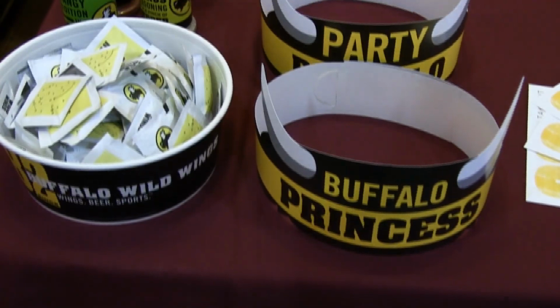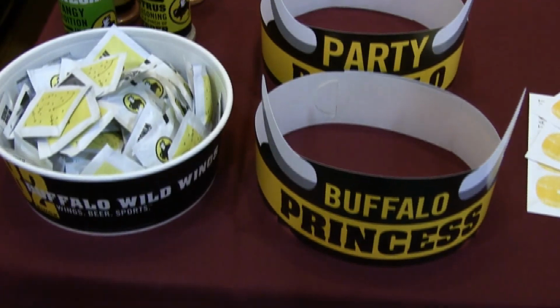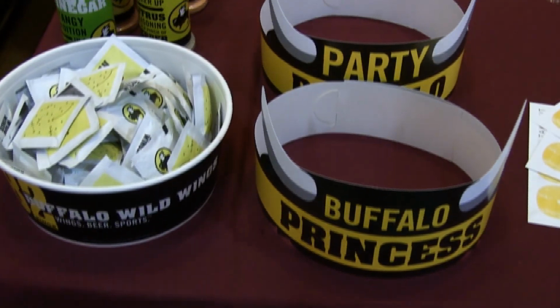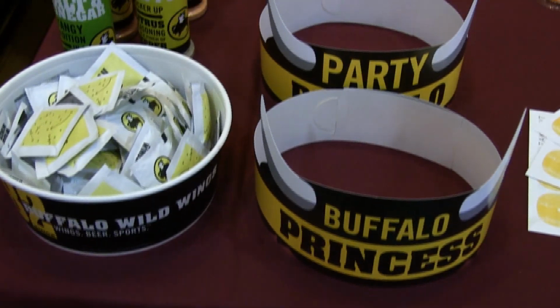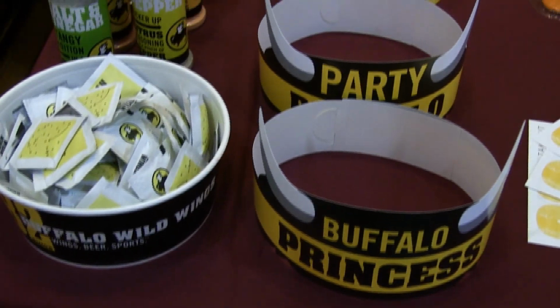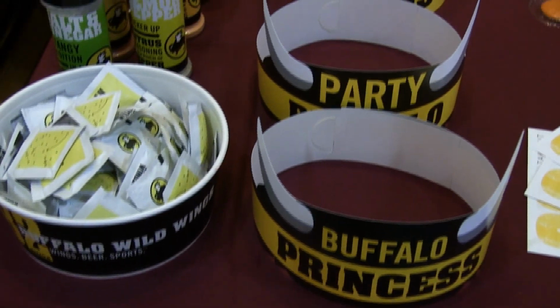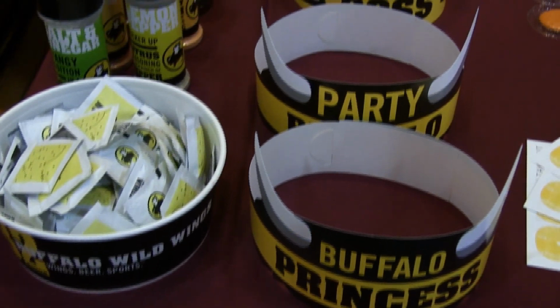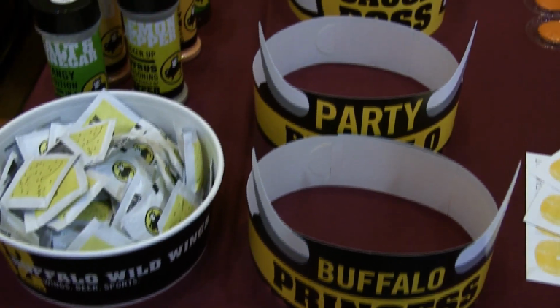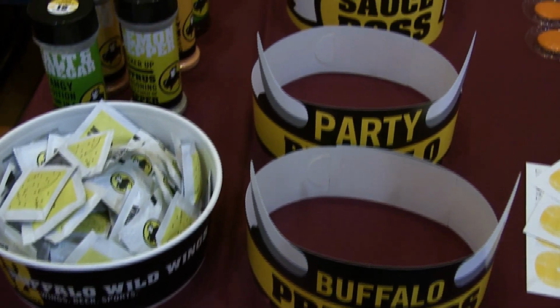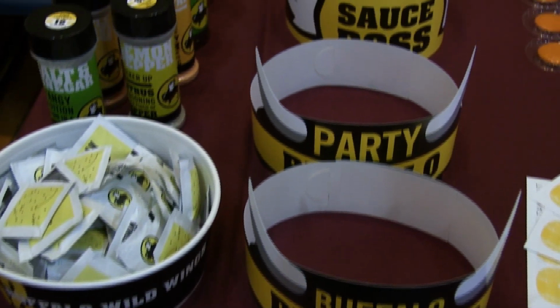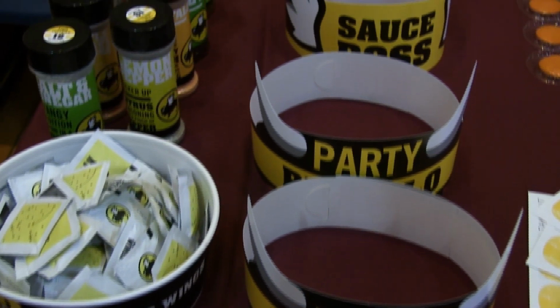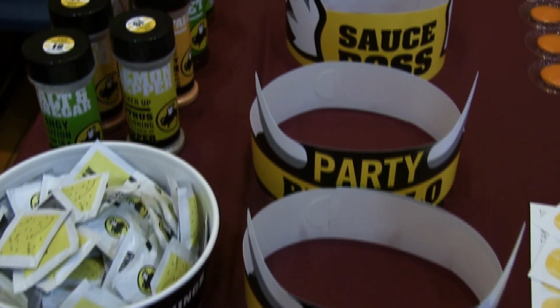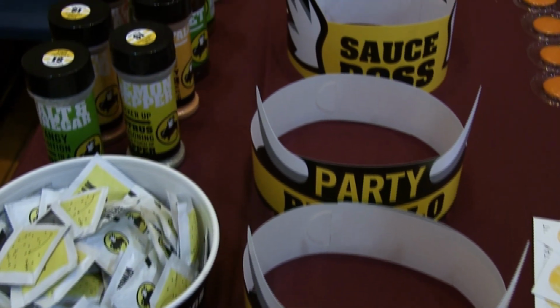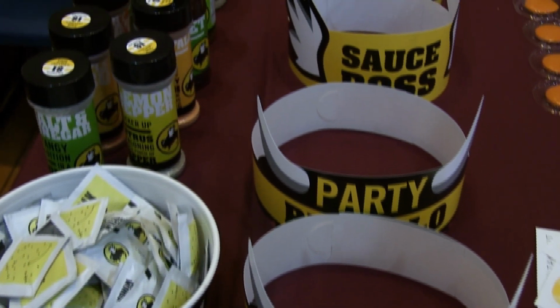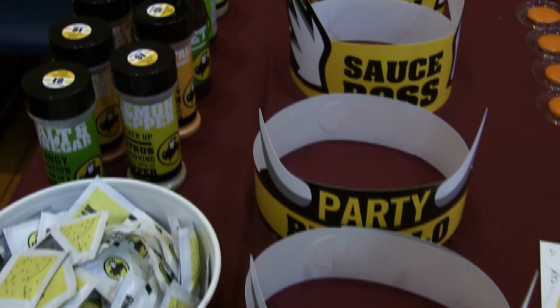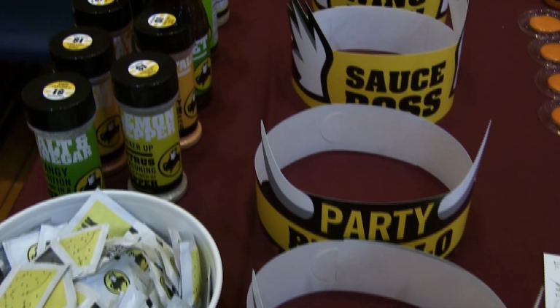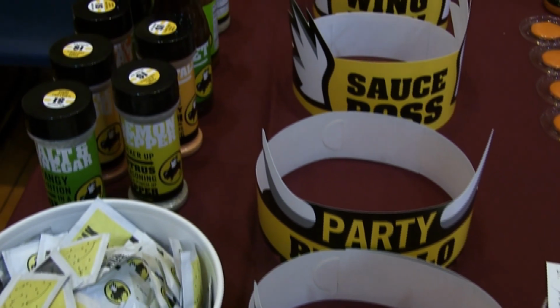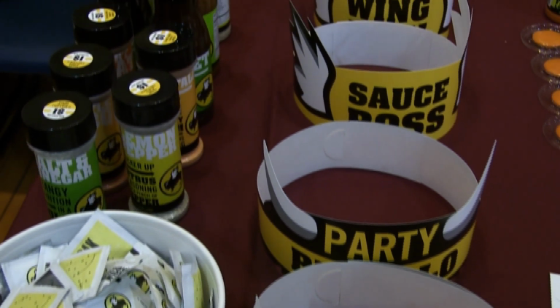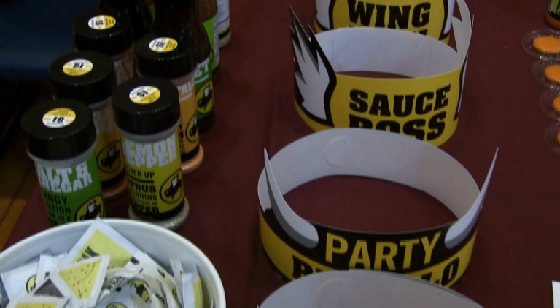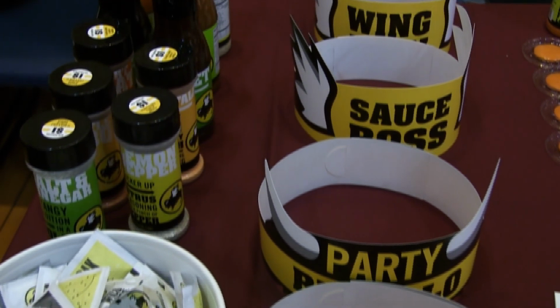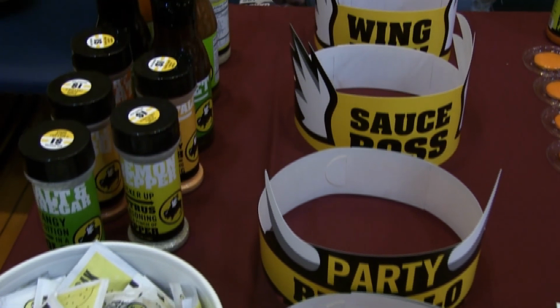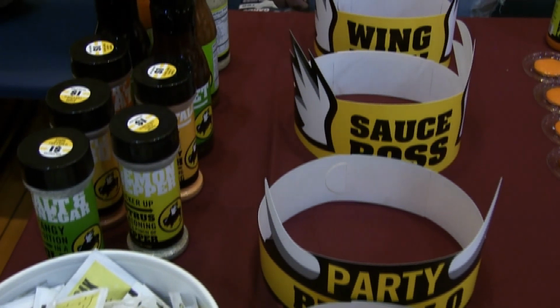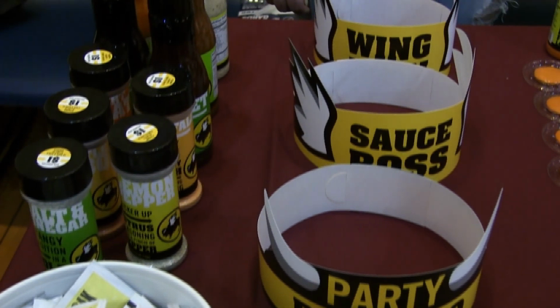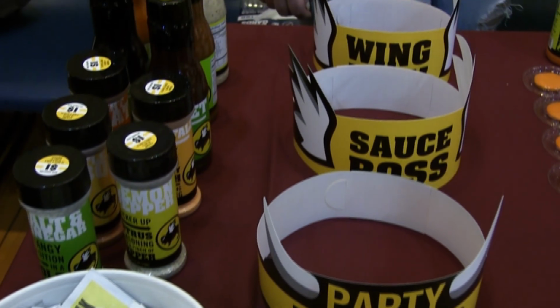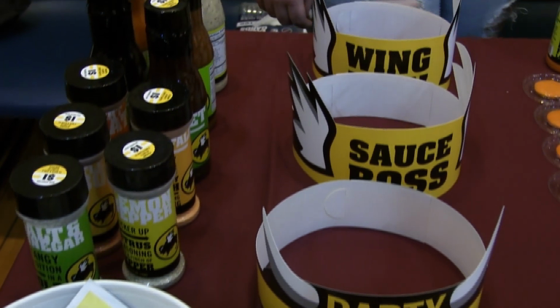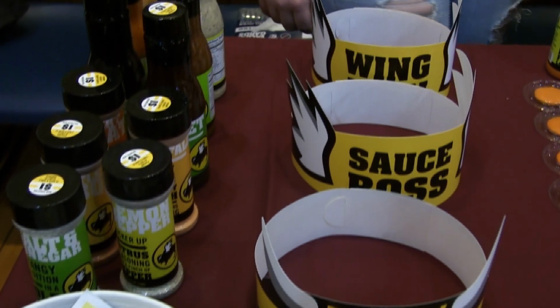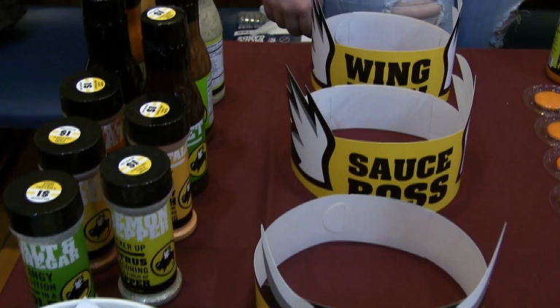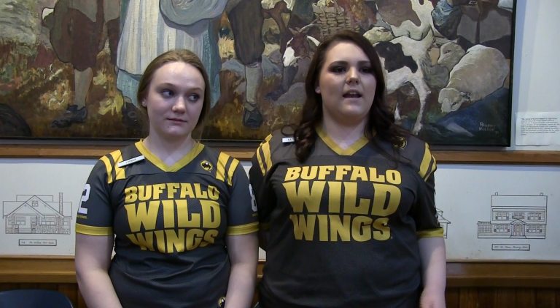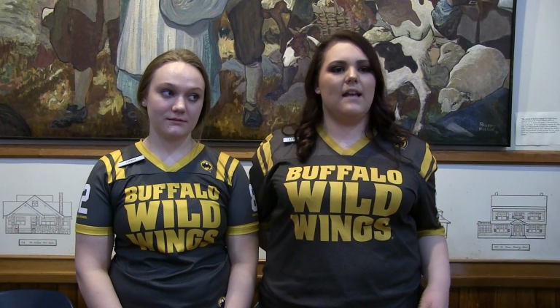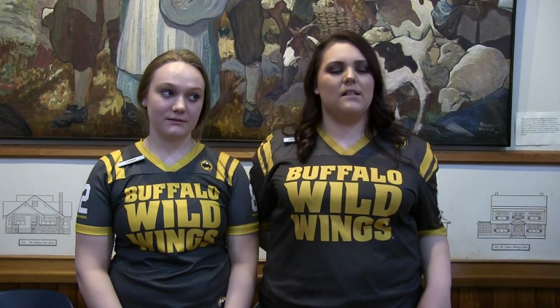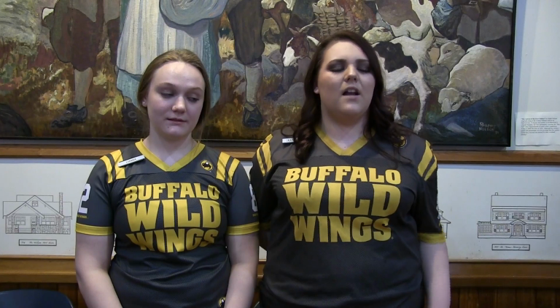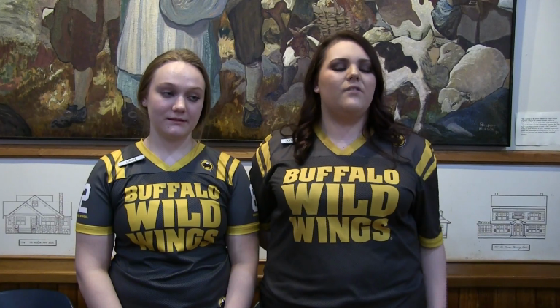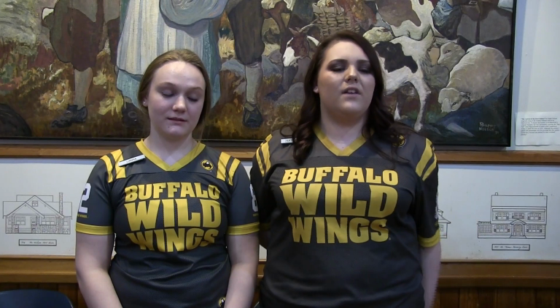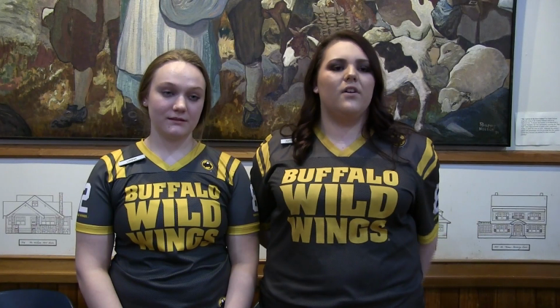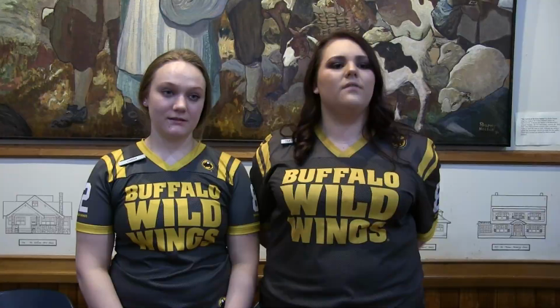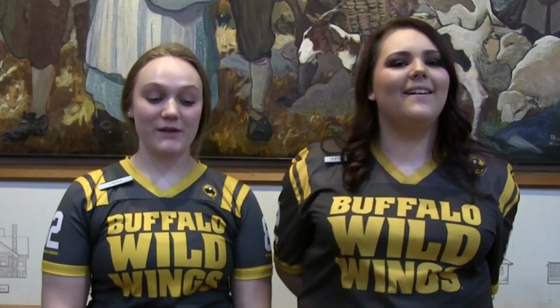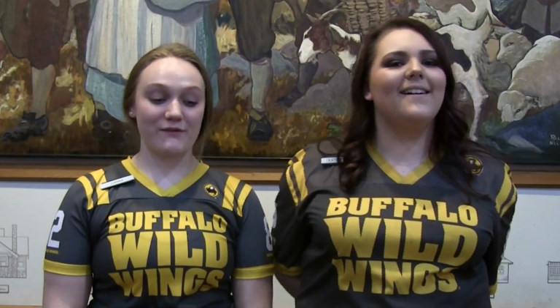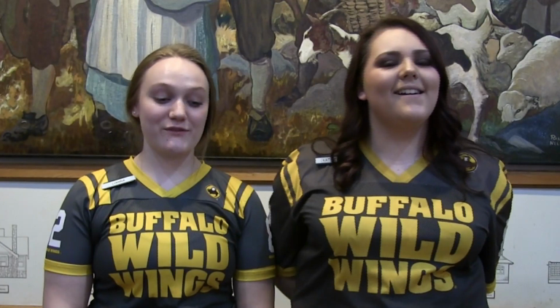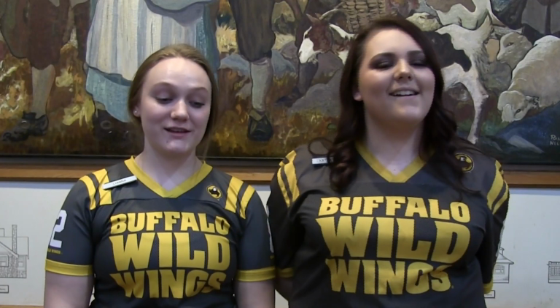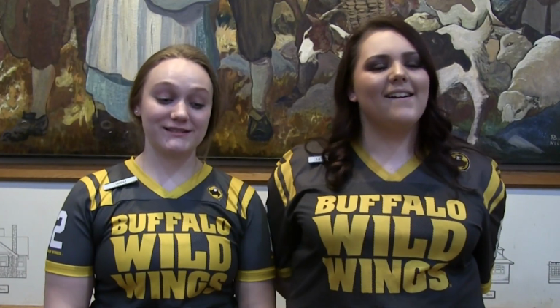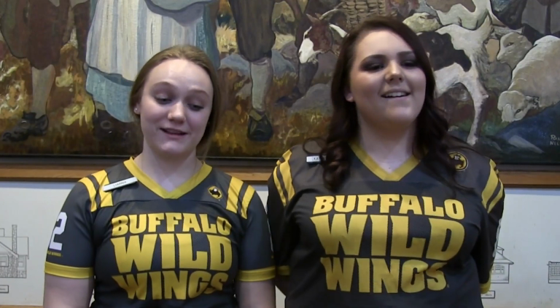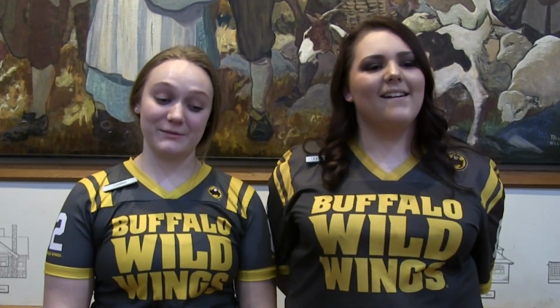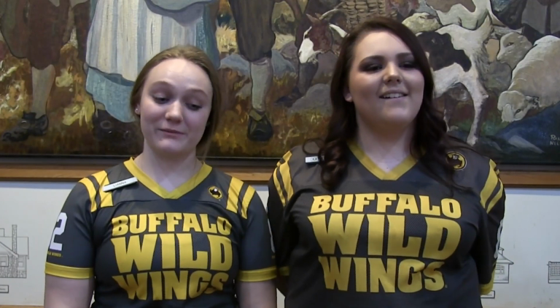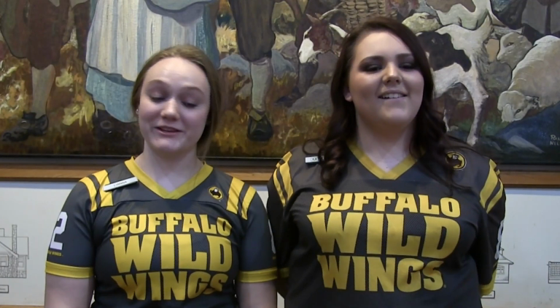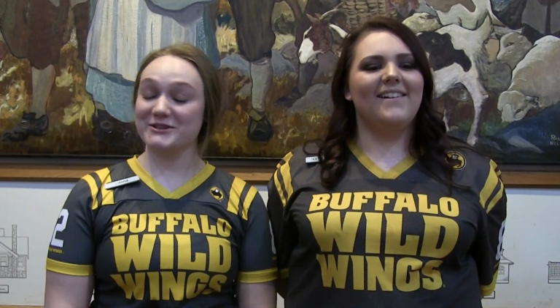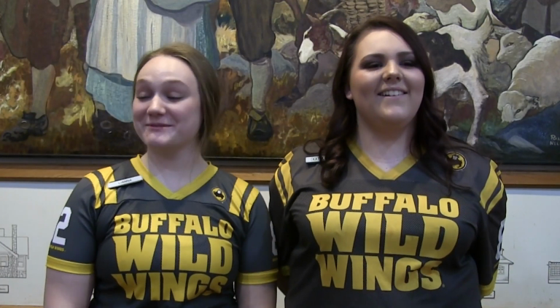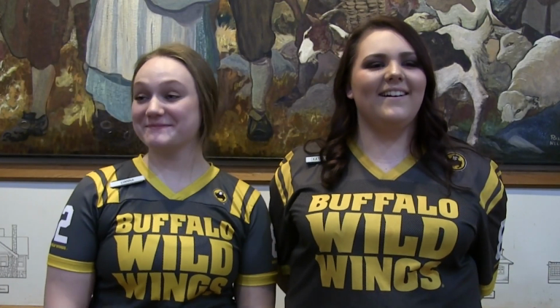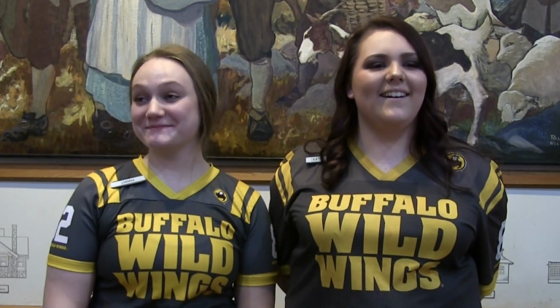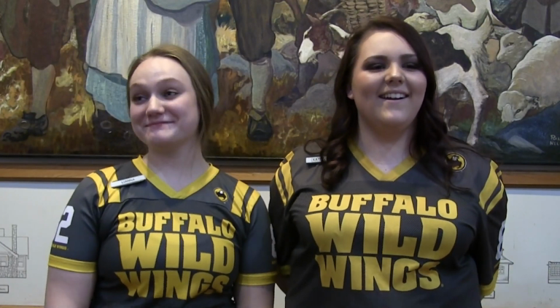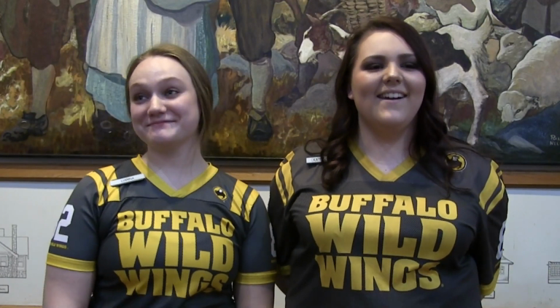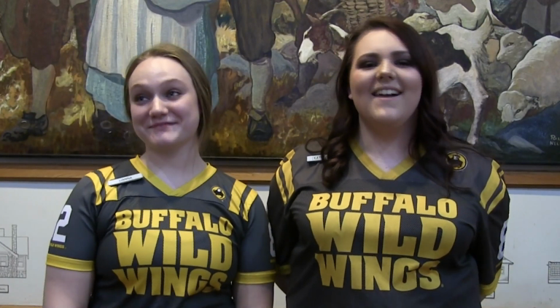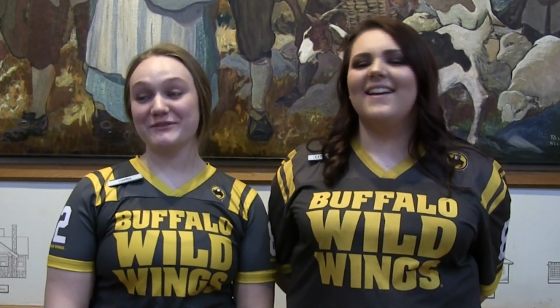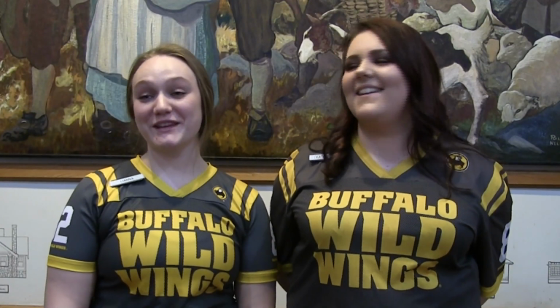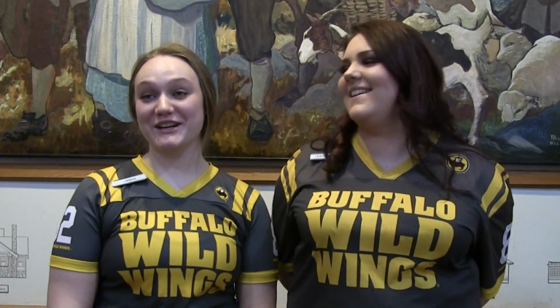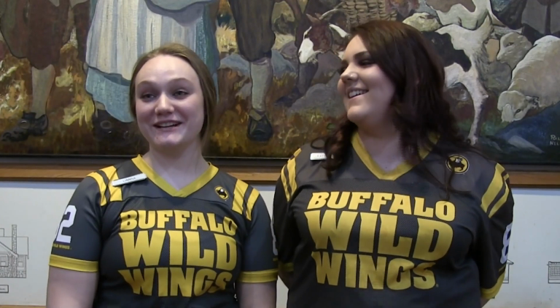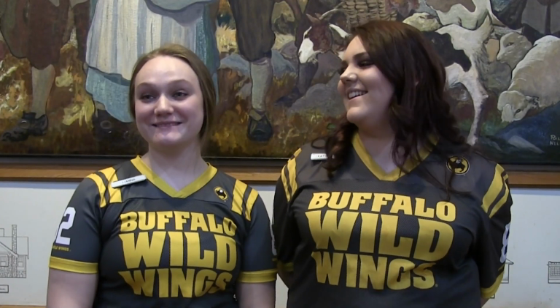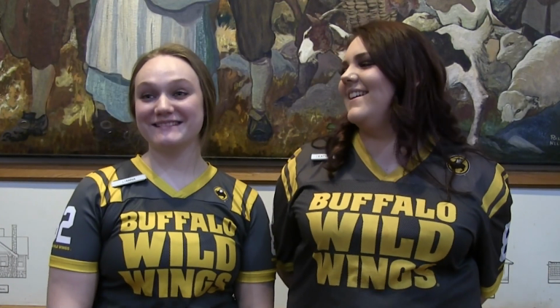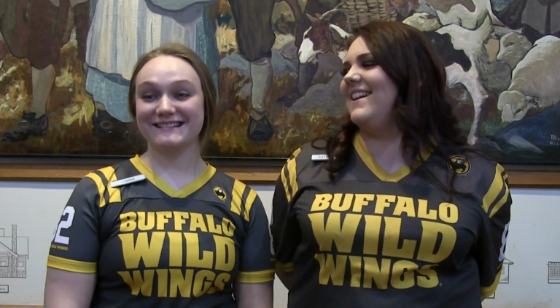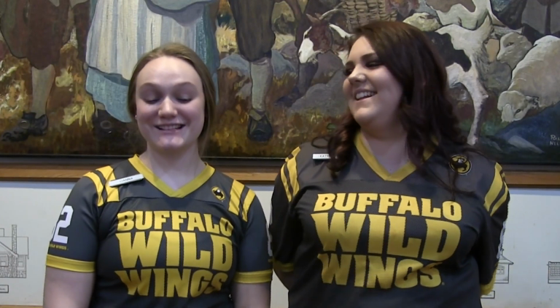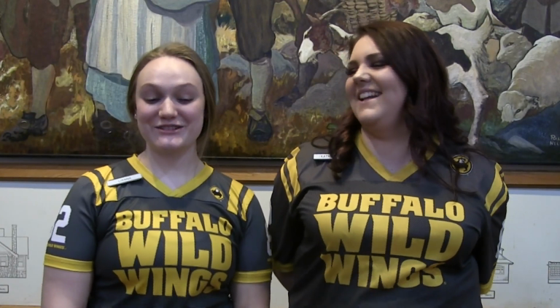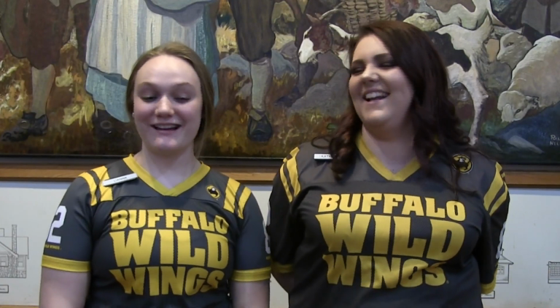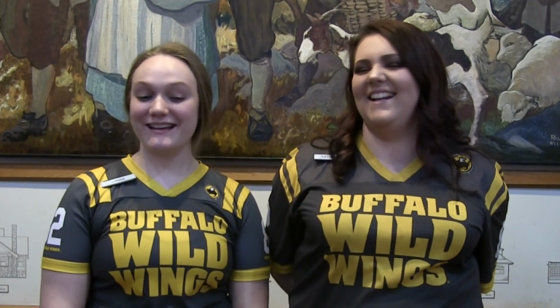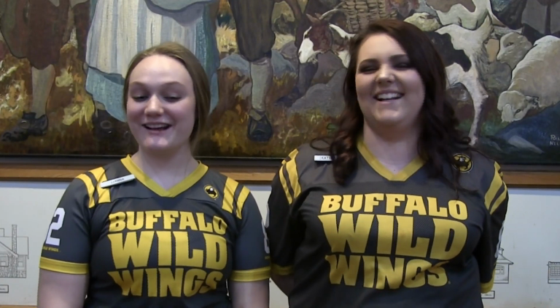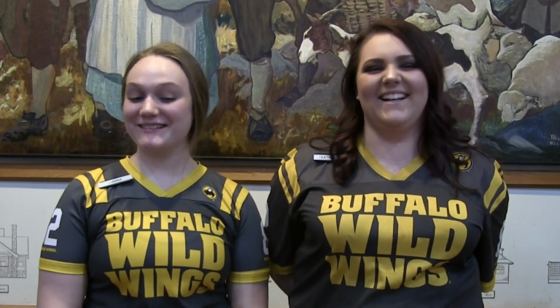My personal favorite would be parmesan garlic — it's a little bit on the creamier side and it has a lot of flavor. My favorite is honey barbecue, it's really good, you can try it out.